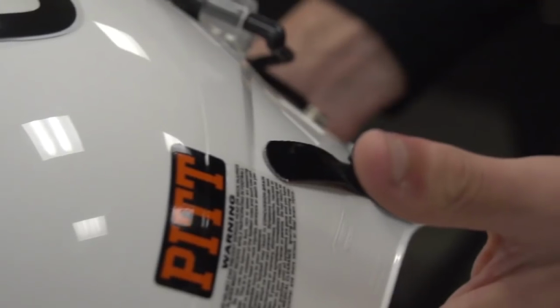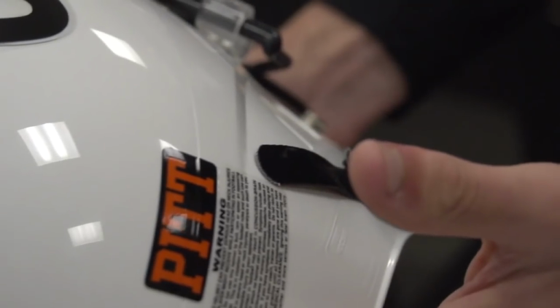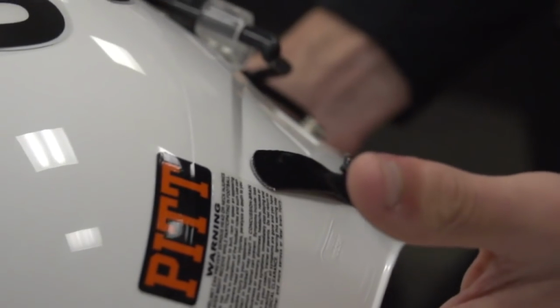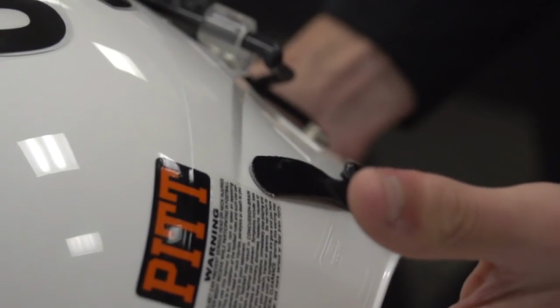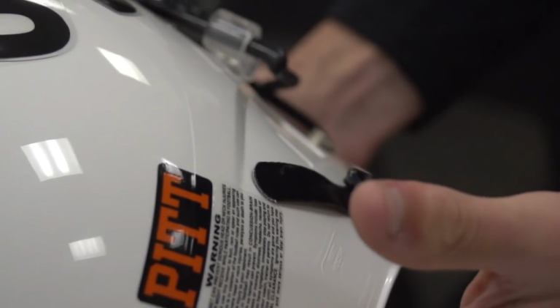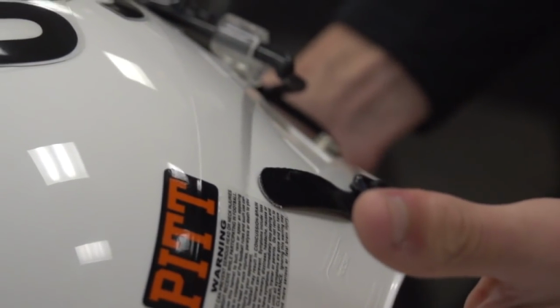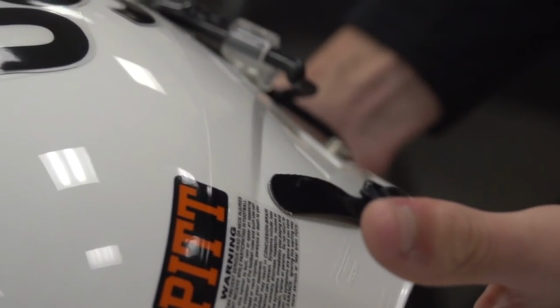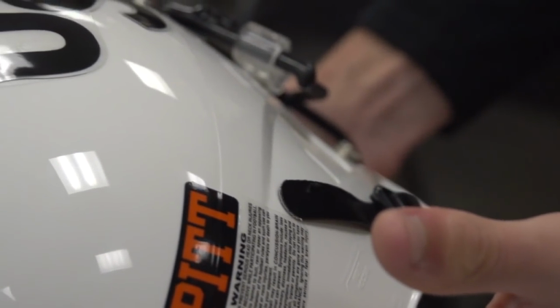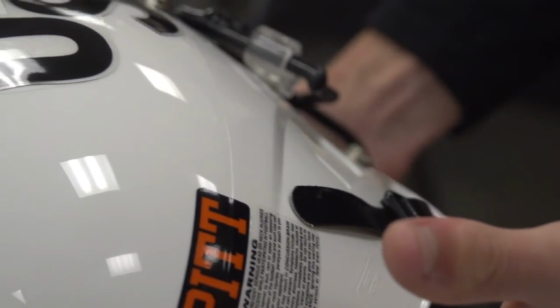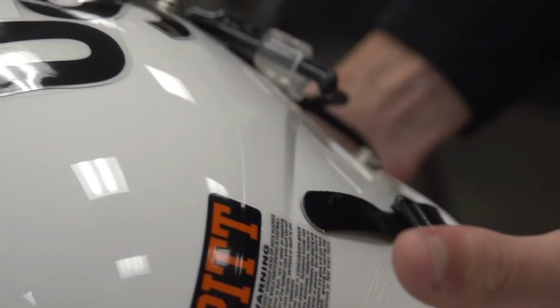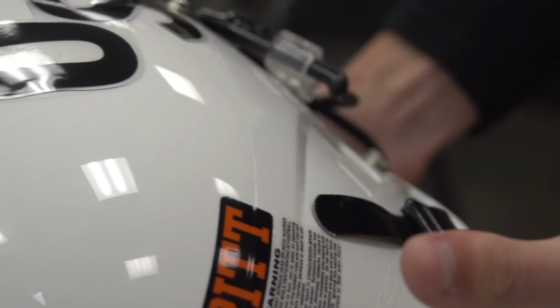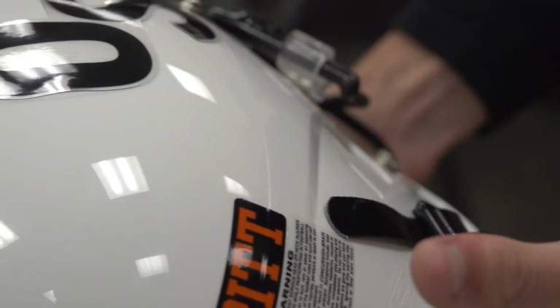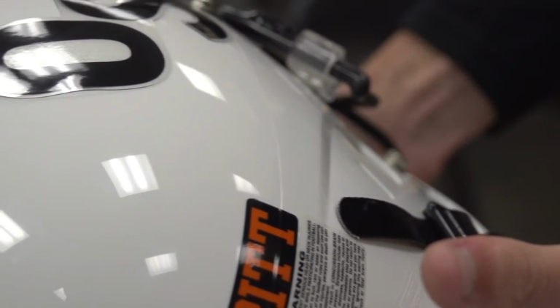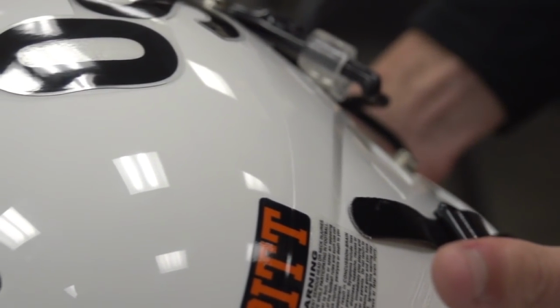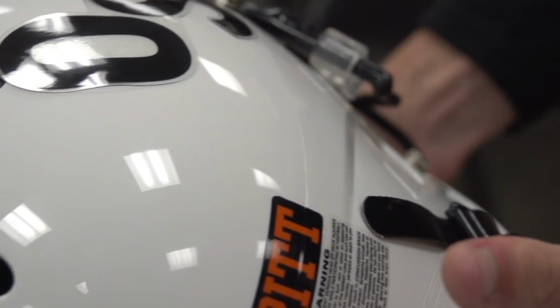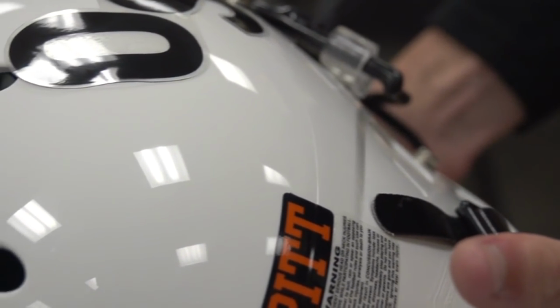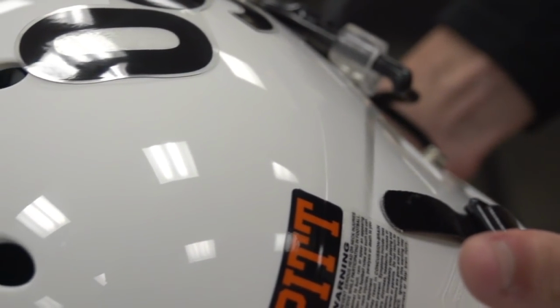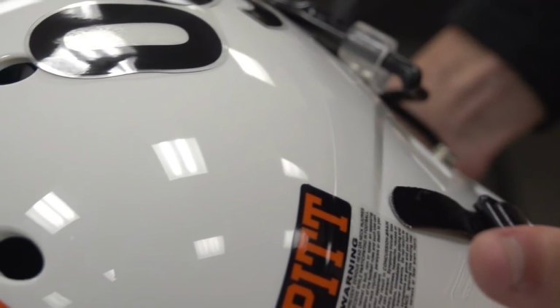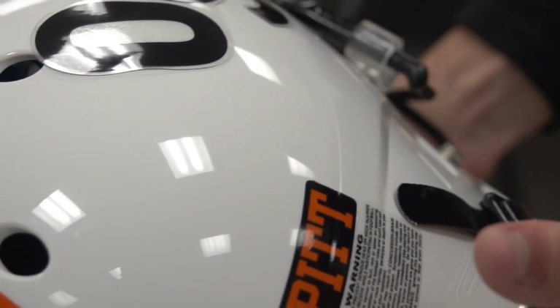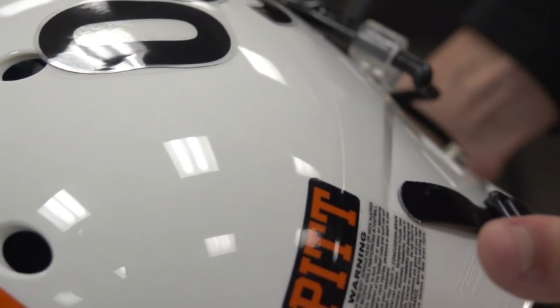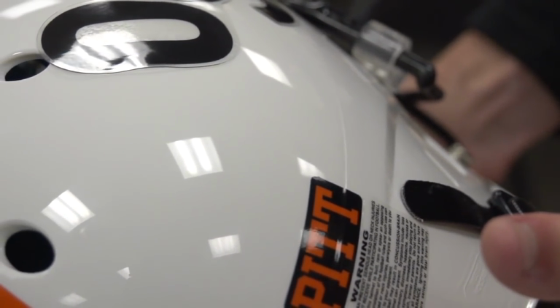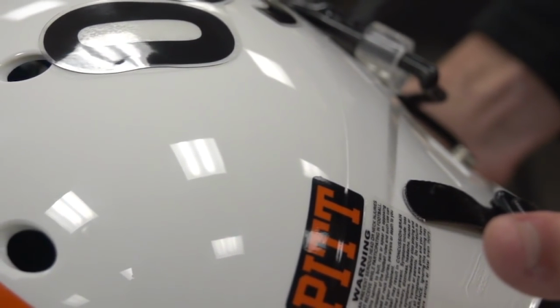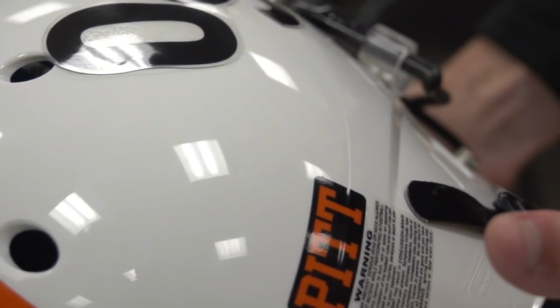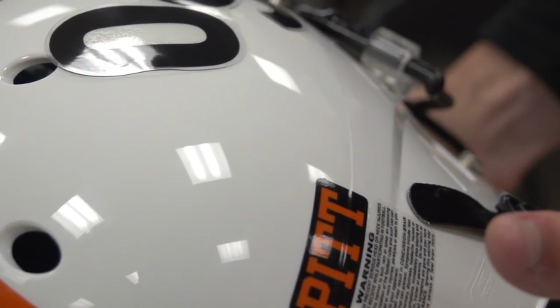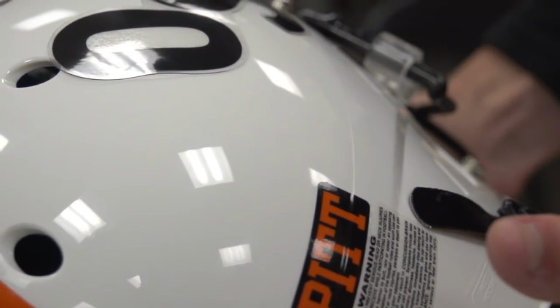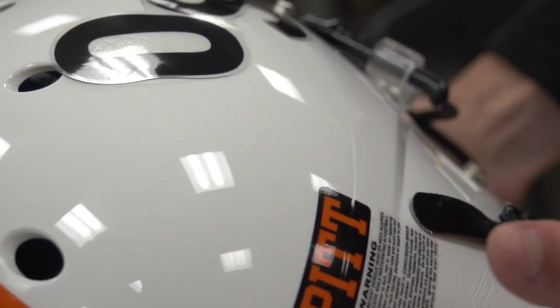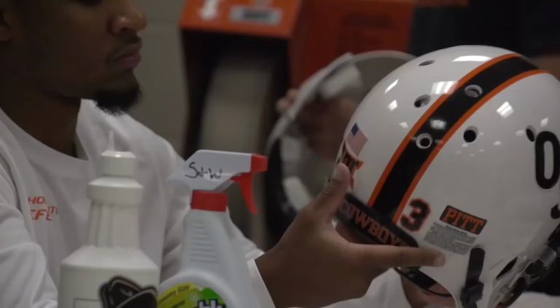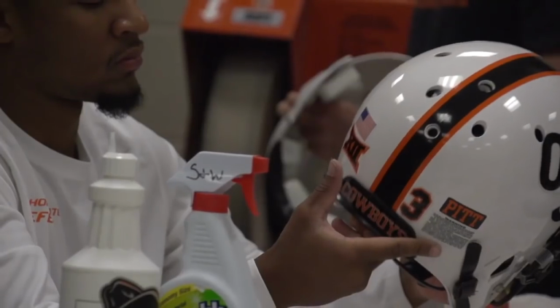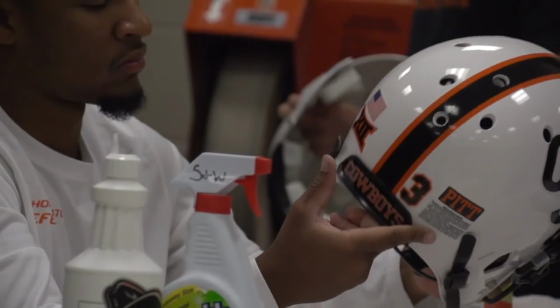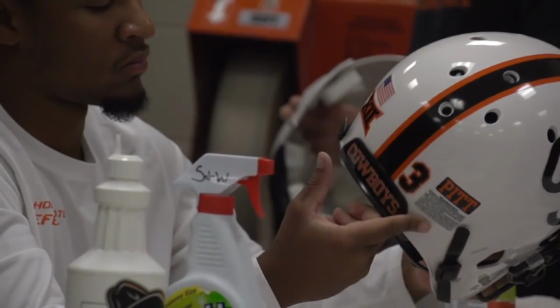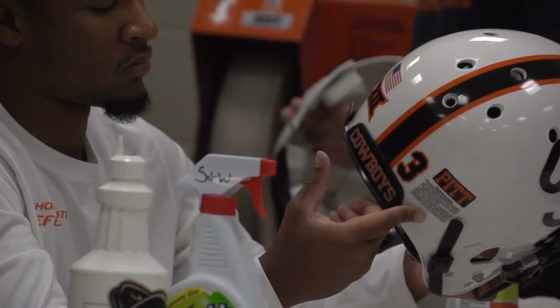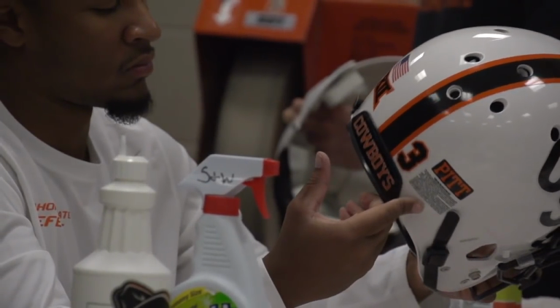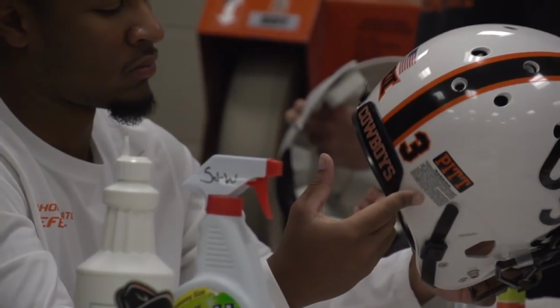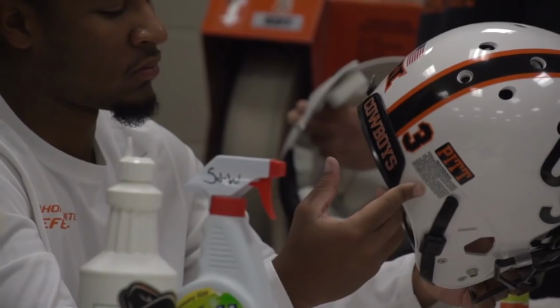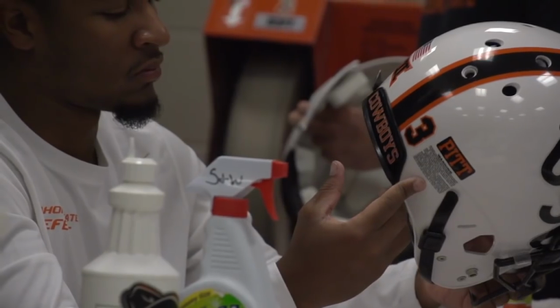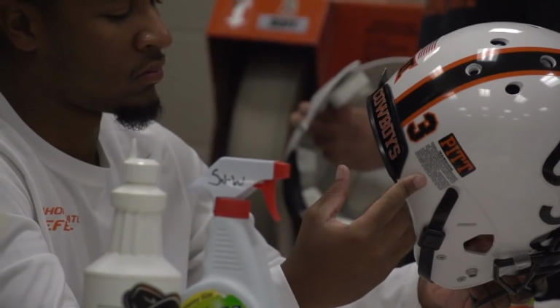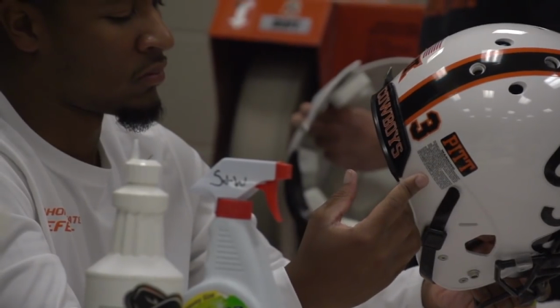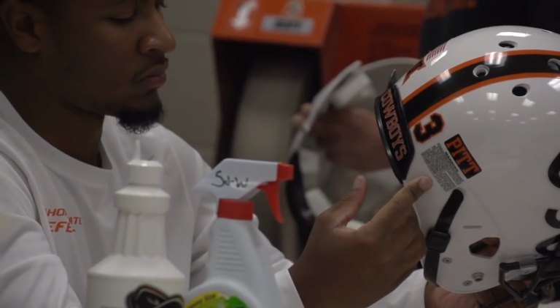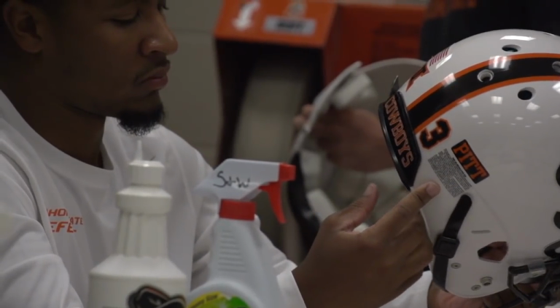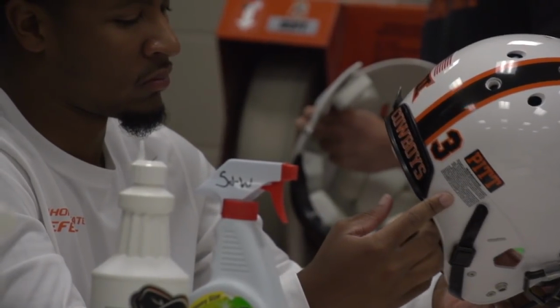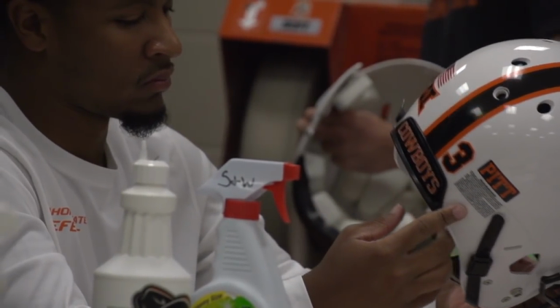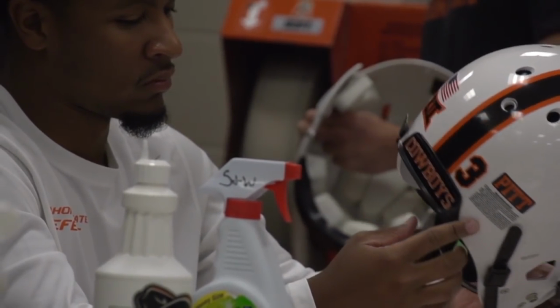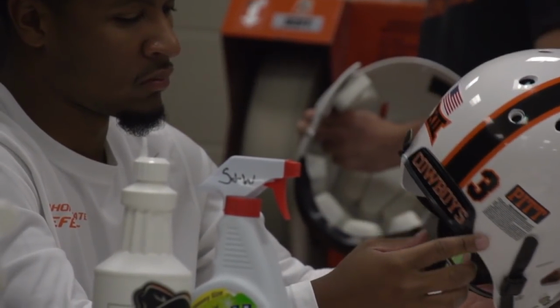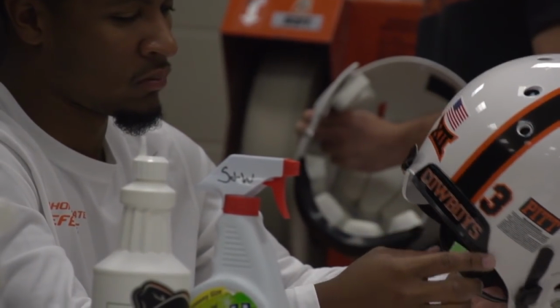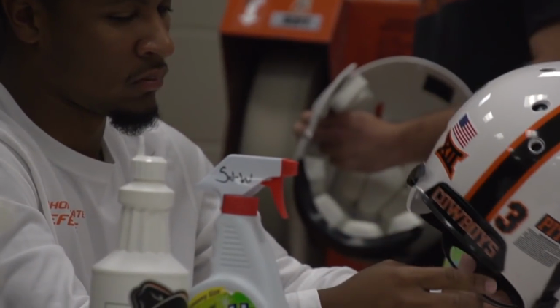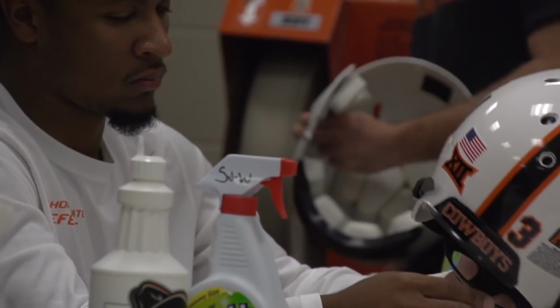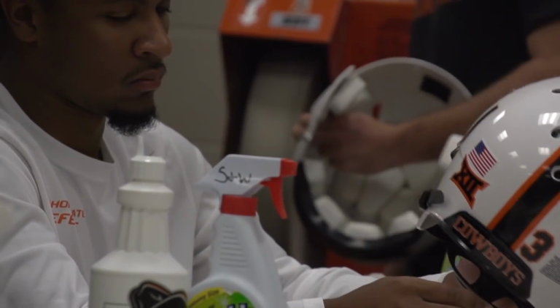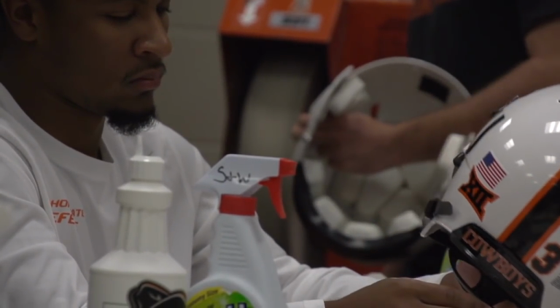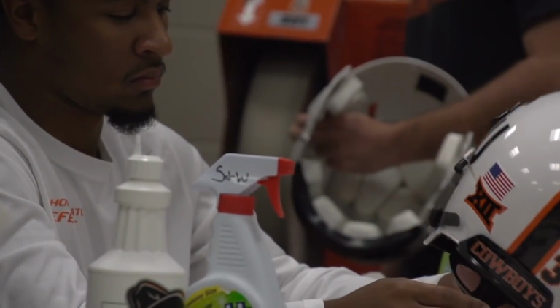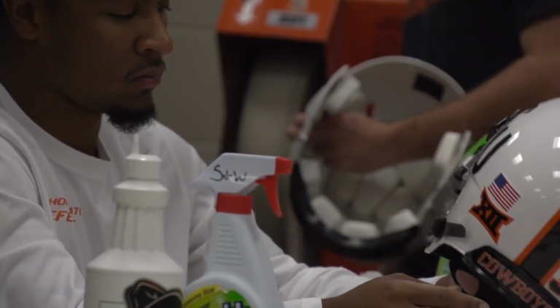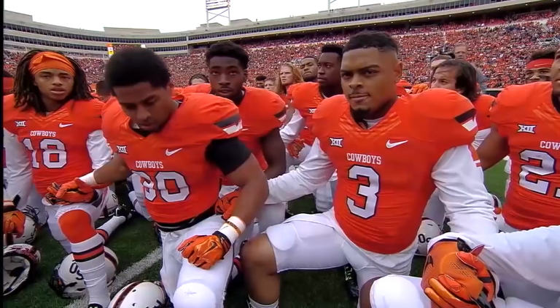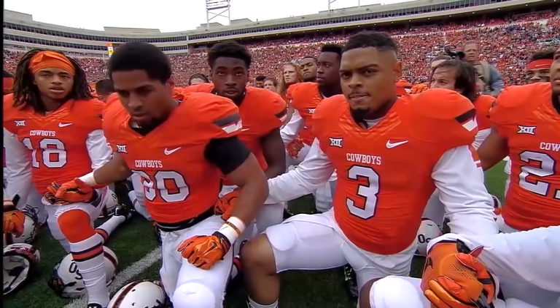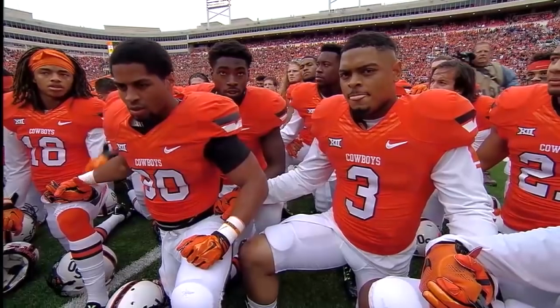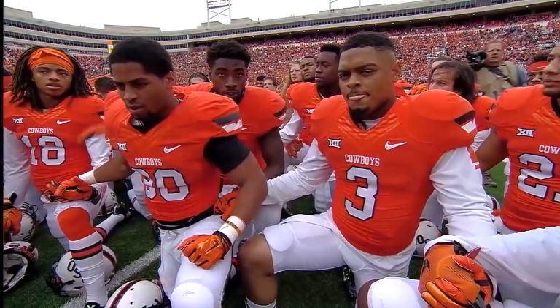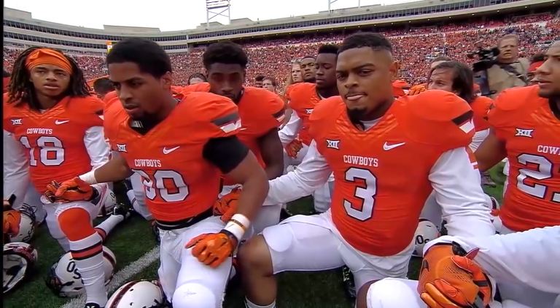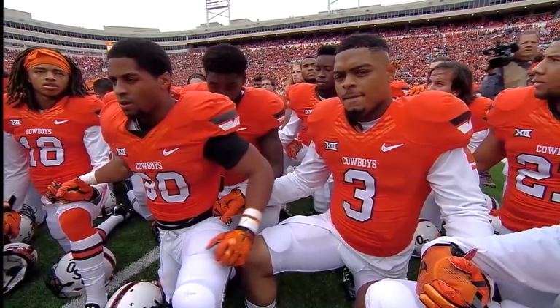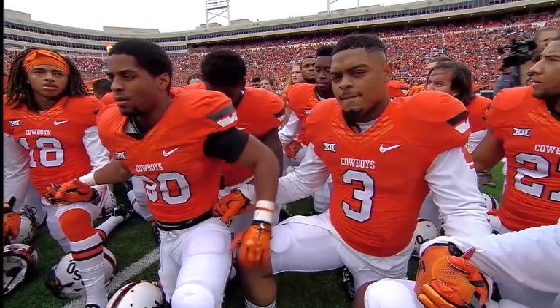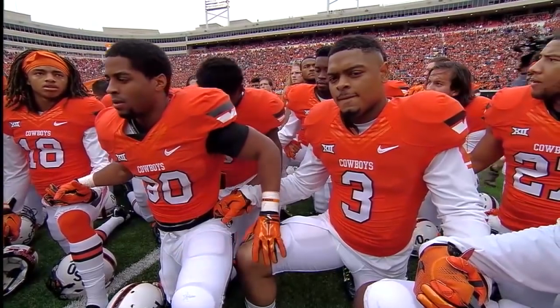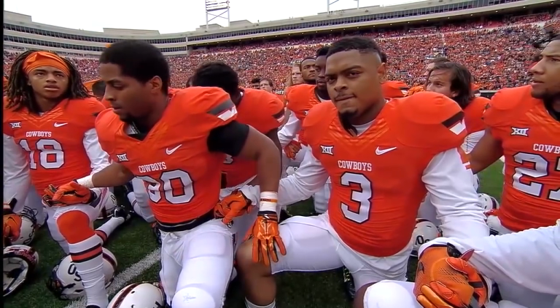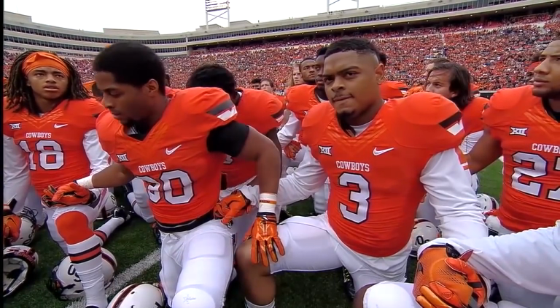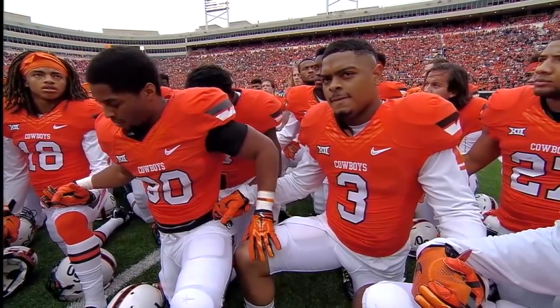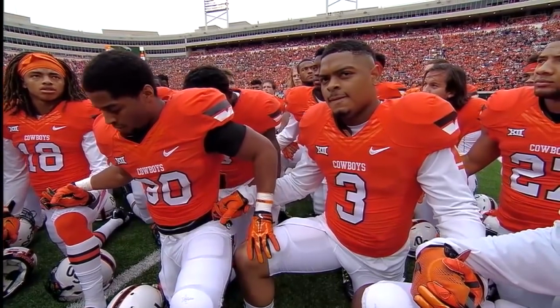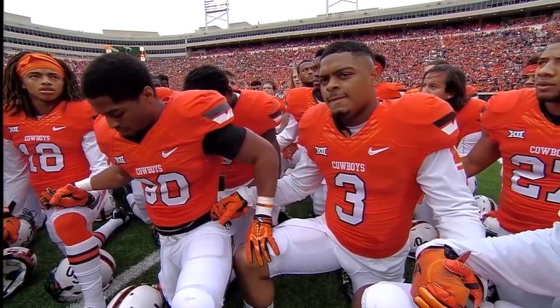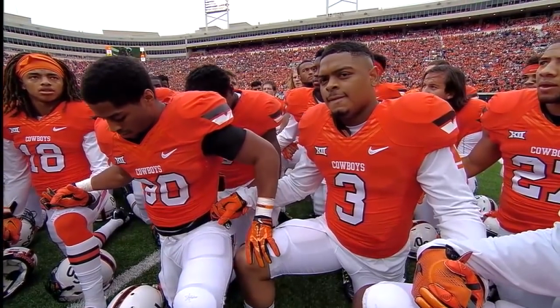Pitt will stay on for the remainder of the year on all of our helmets. He was very important to us. He meant a lot to not only me, but to this program.